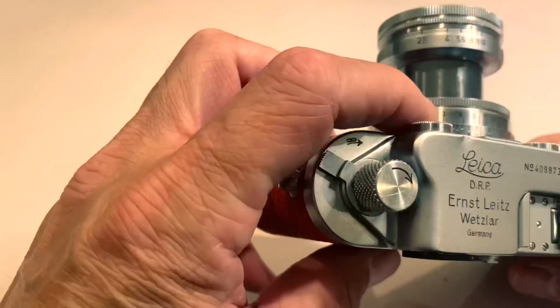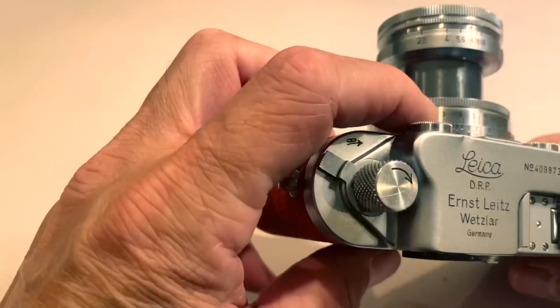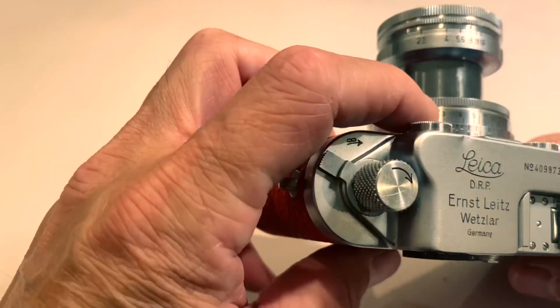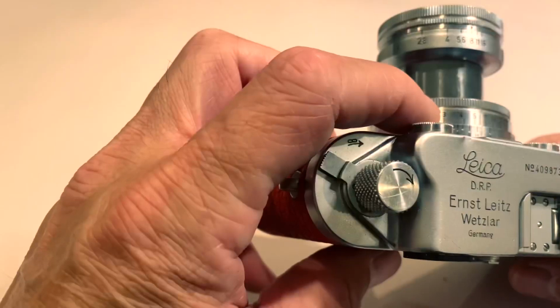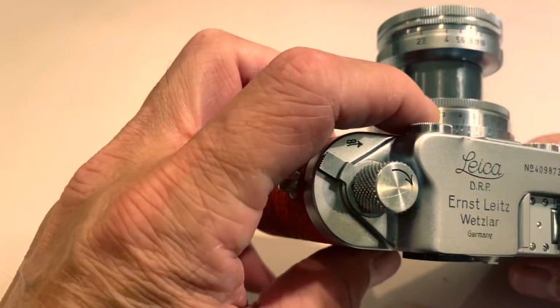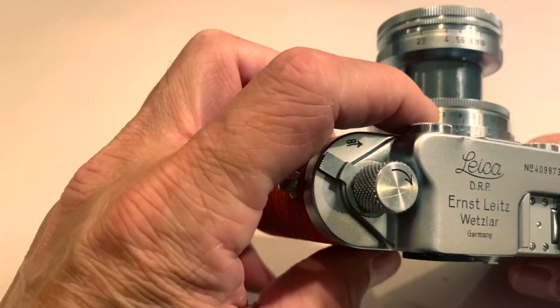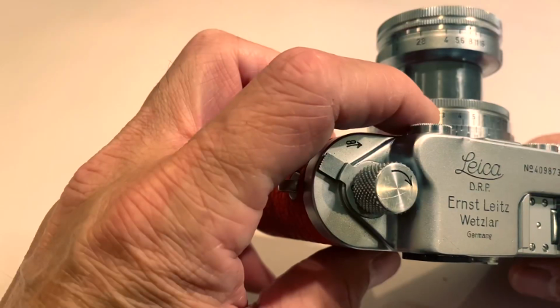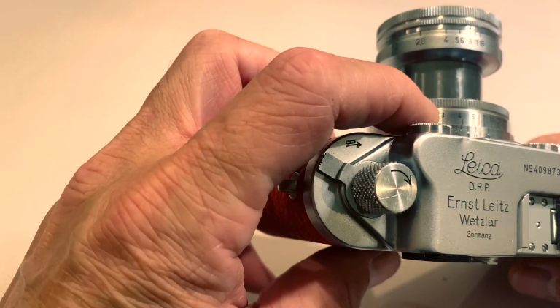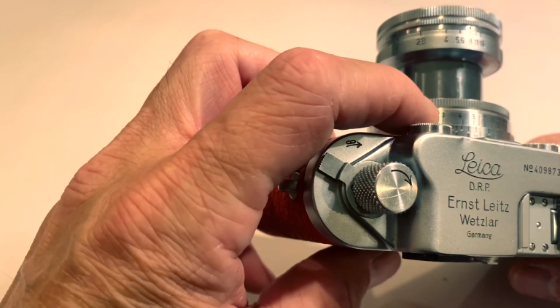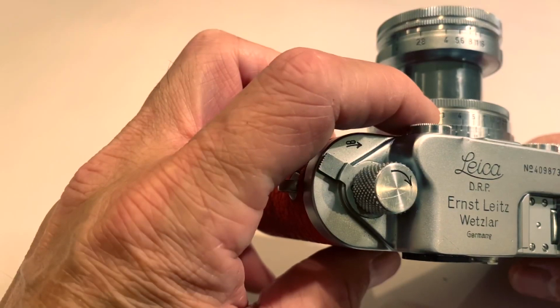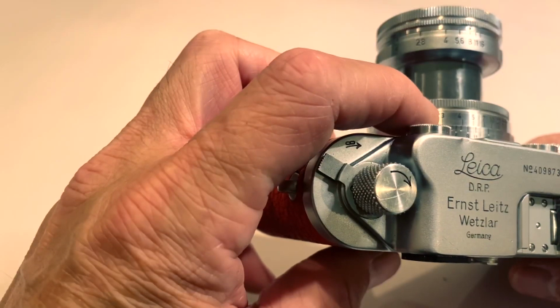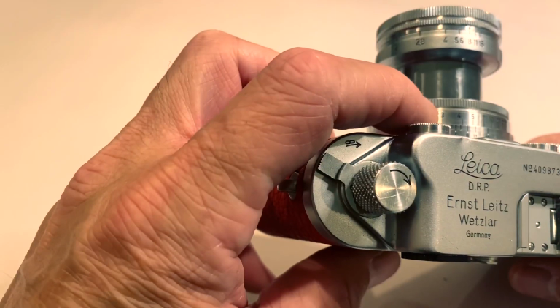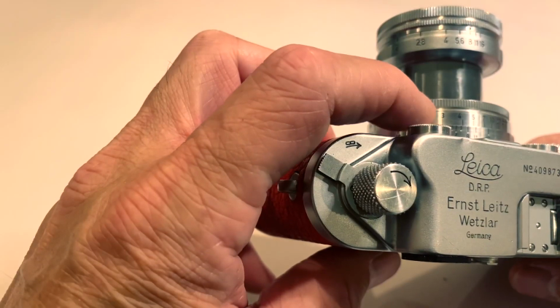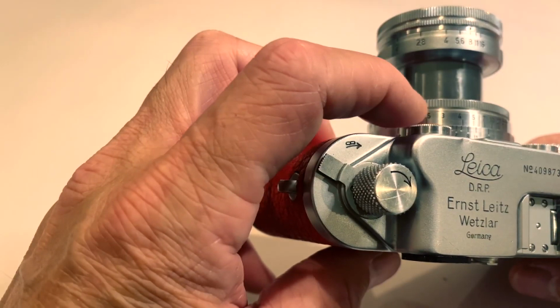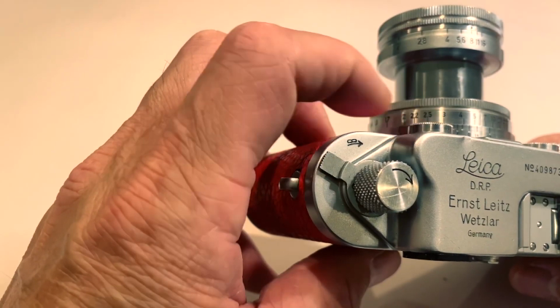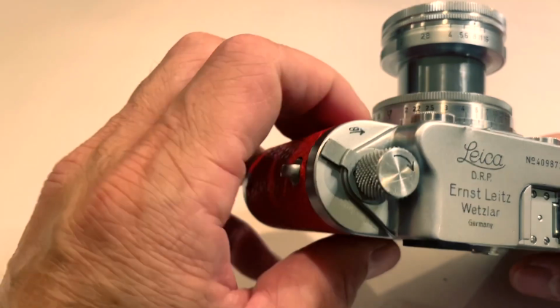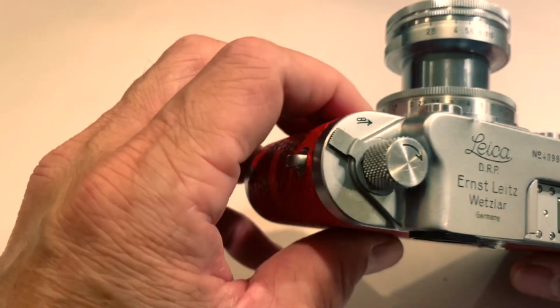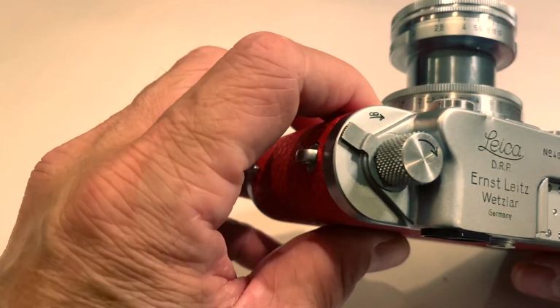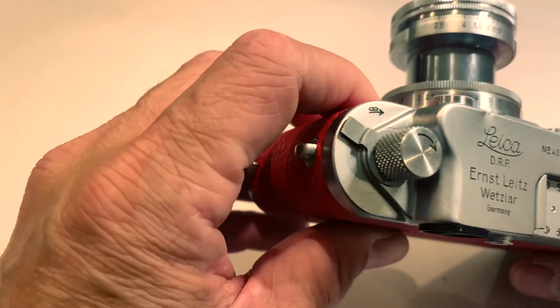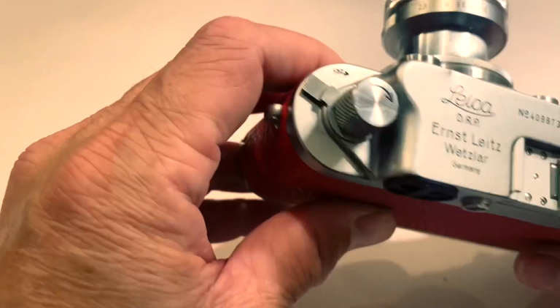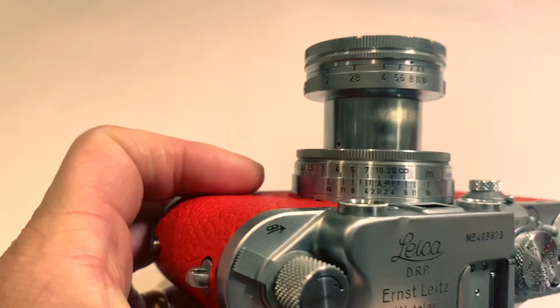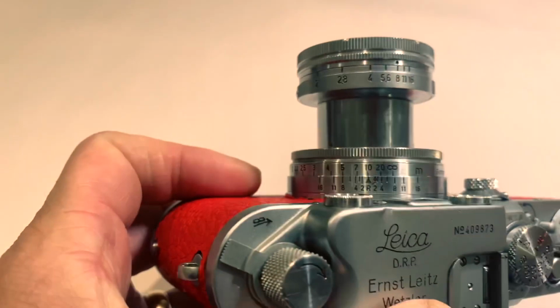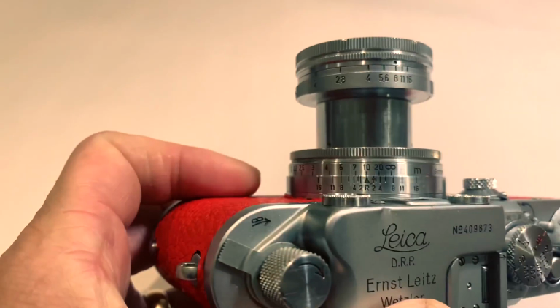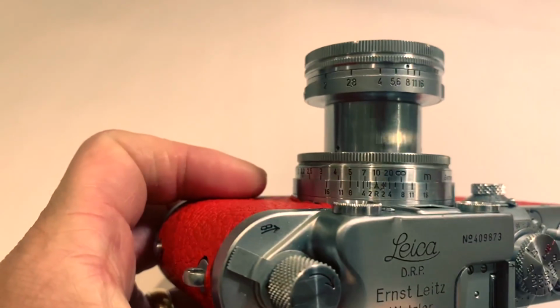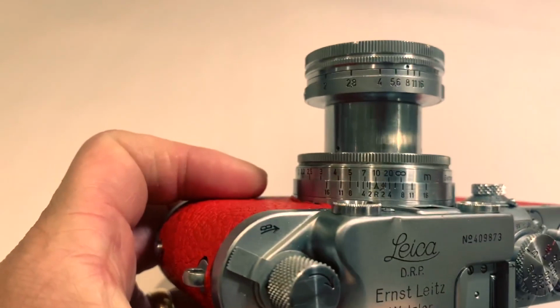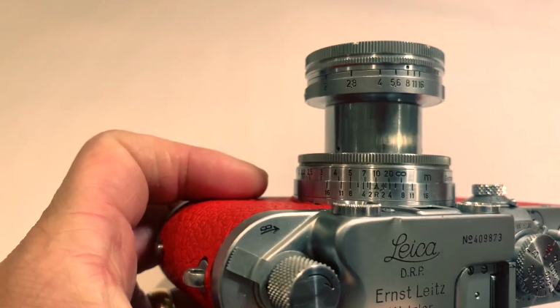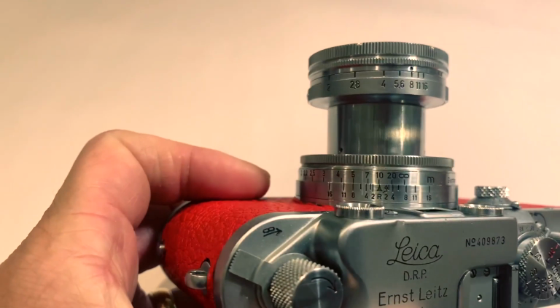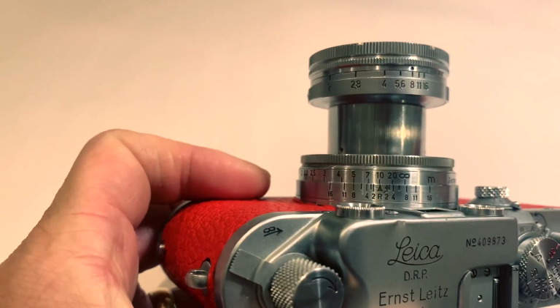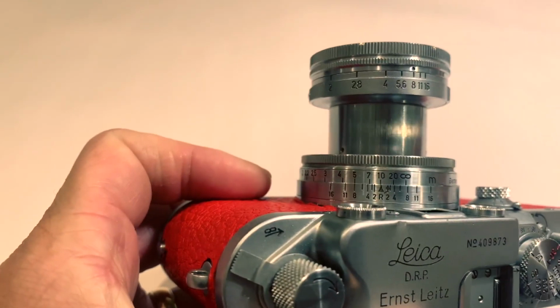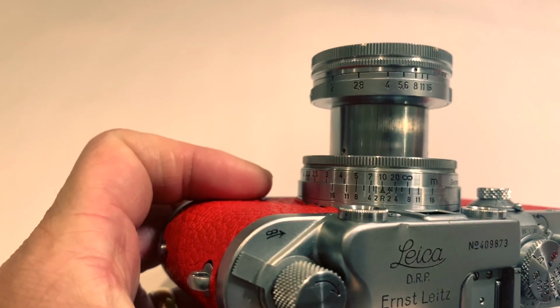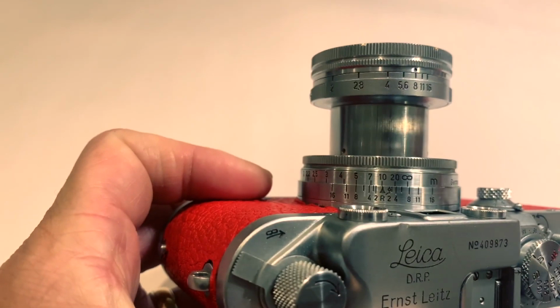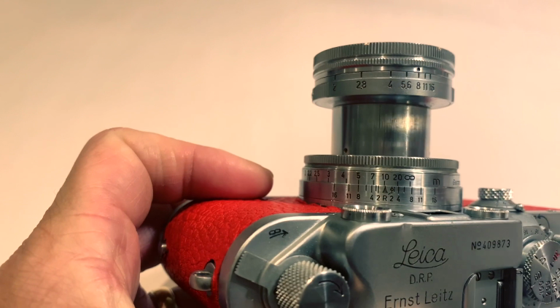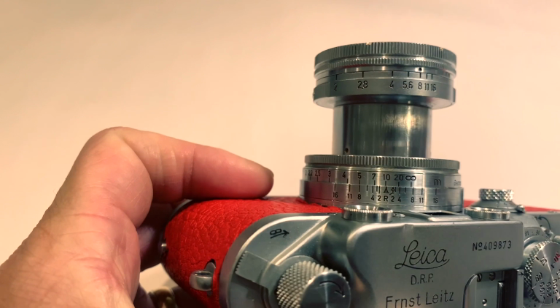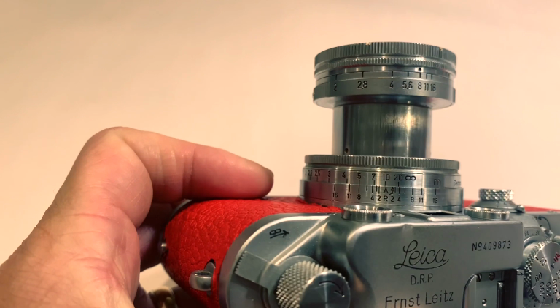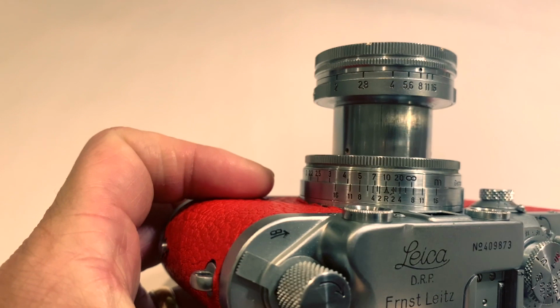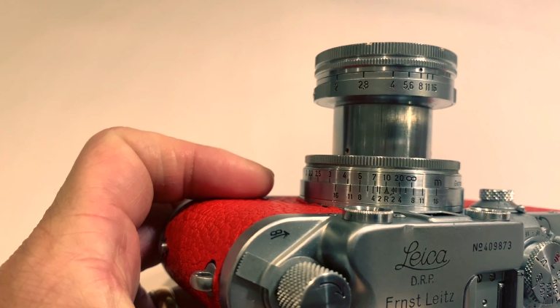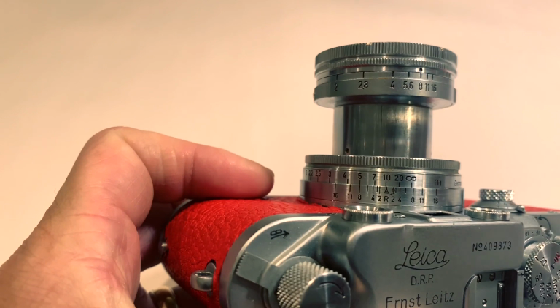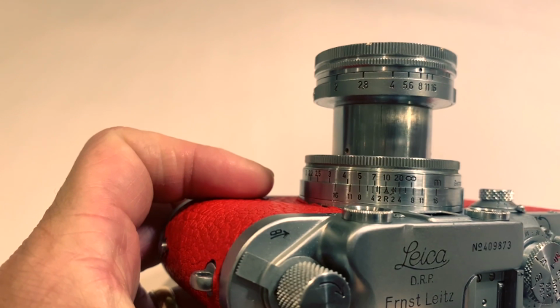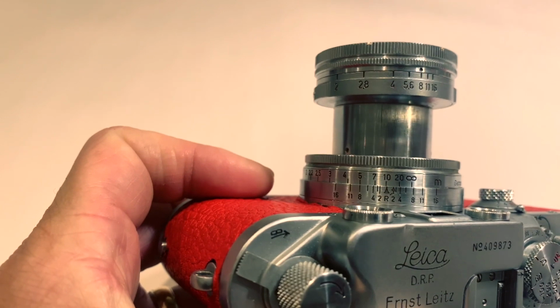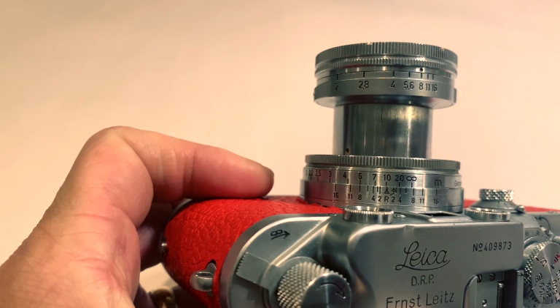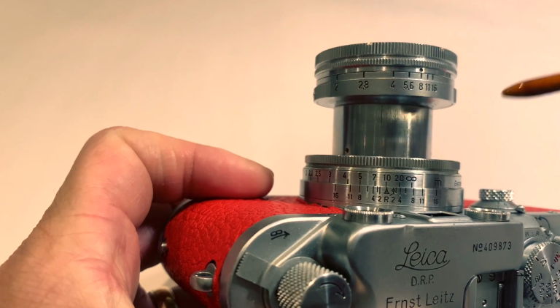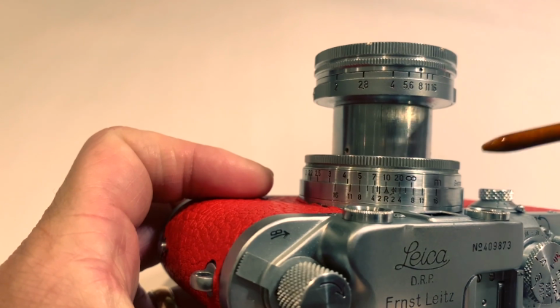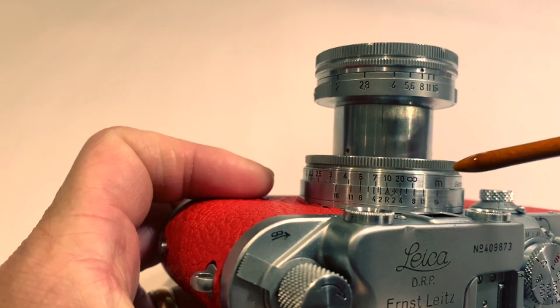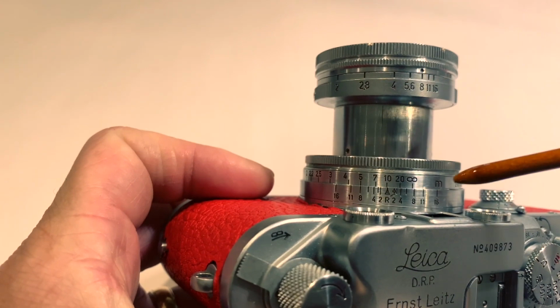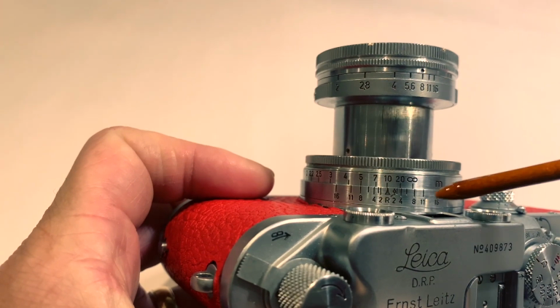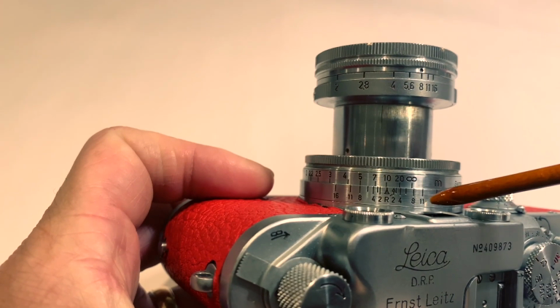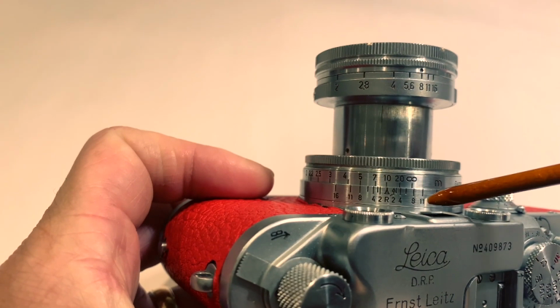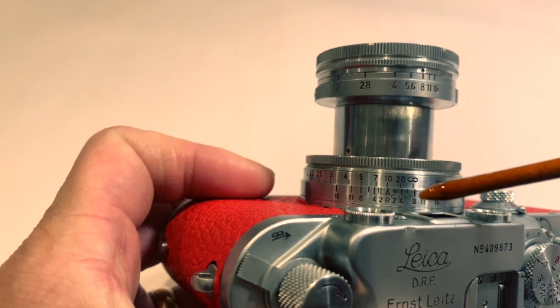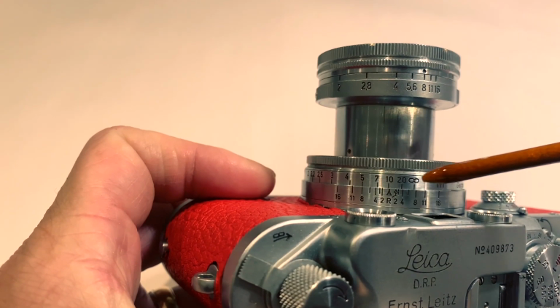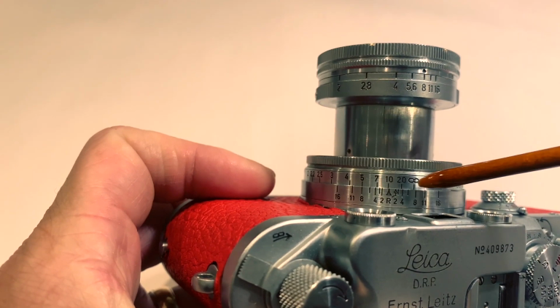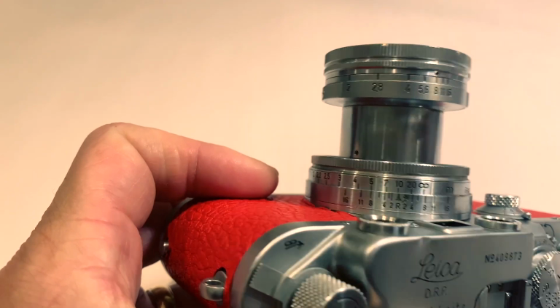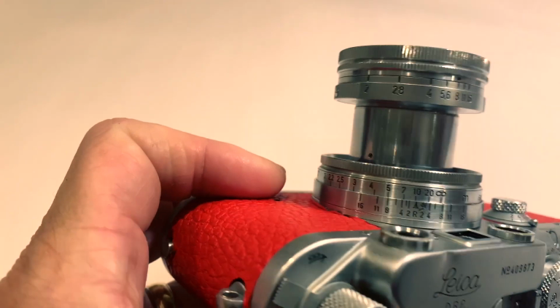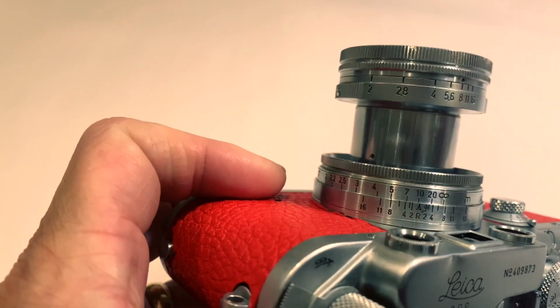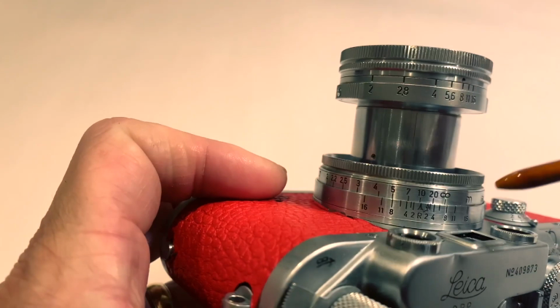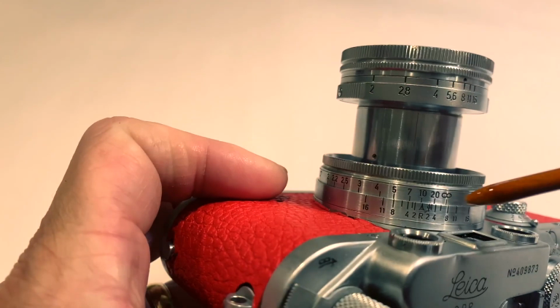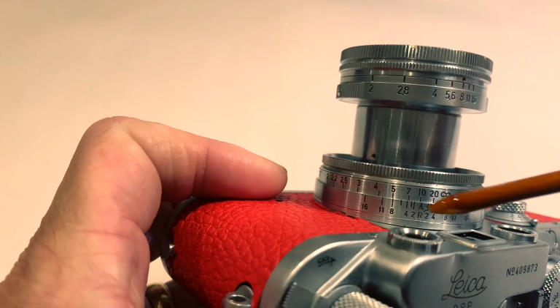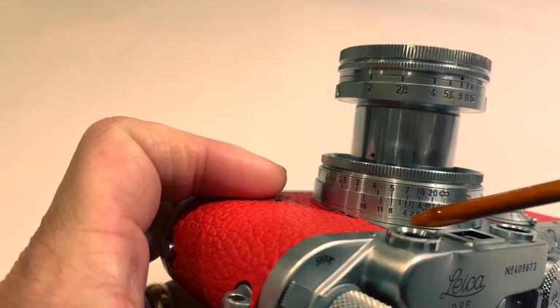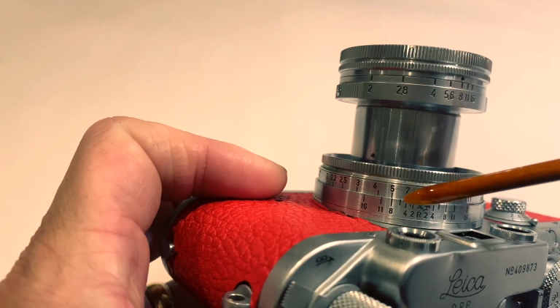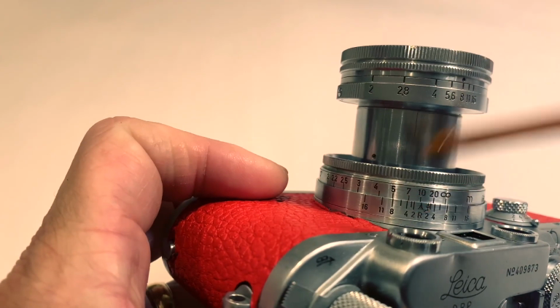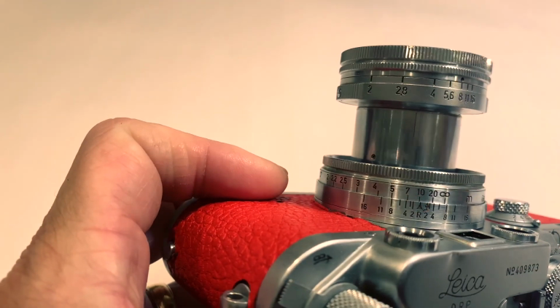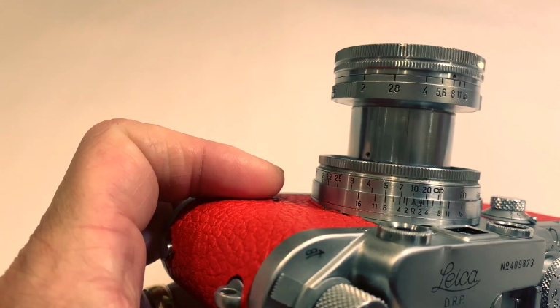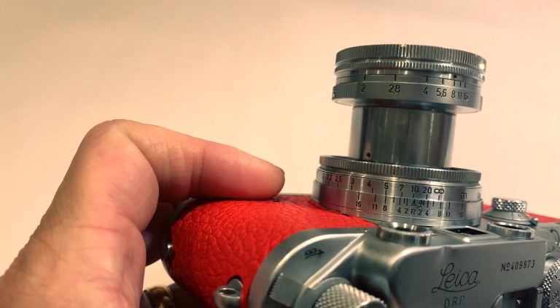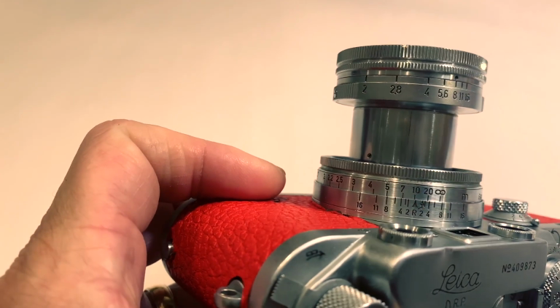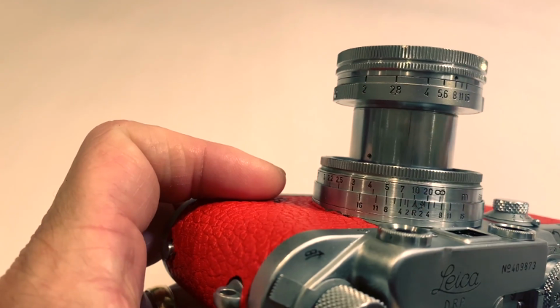You can also focus by using the depth of field chart. At F8, basically everything is in focus between infinity and 5 meters.